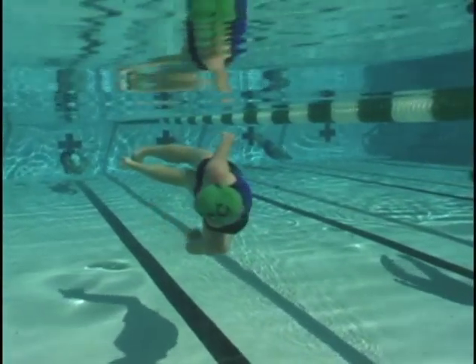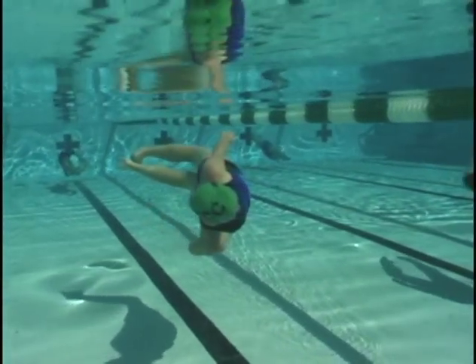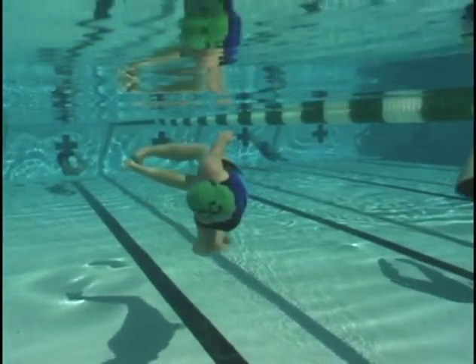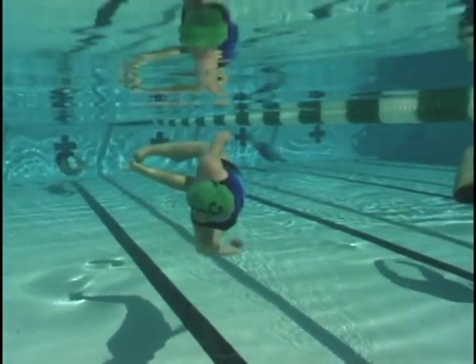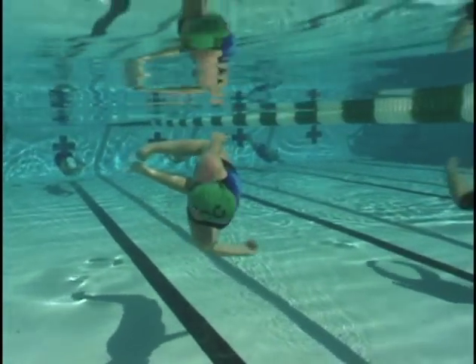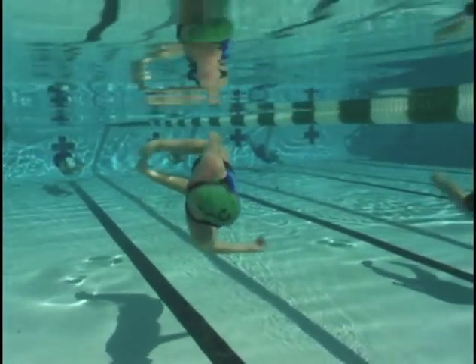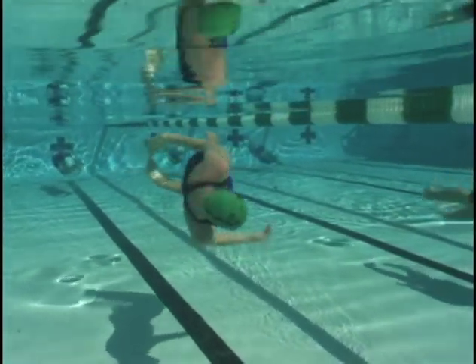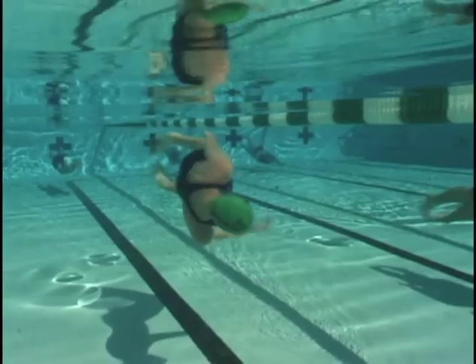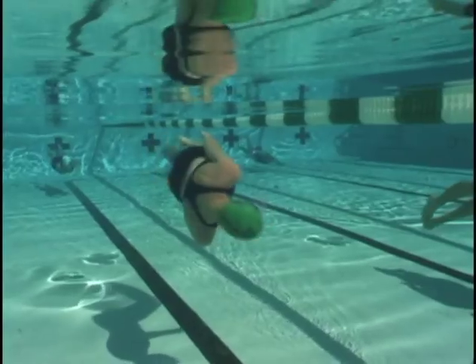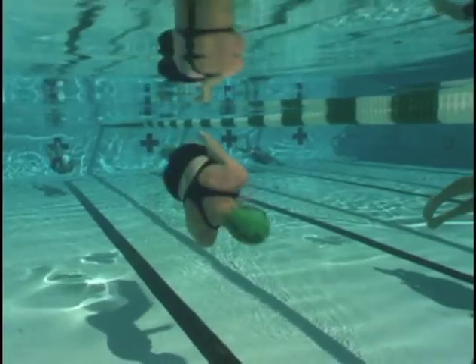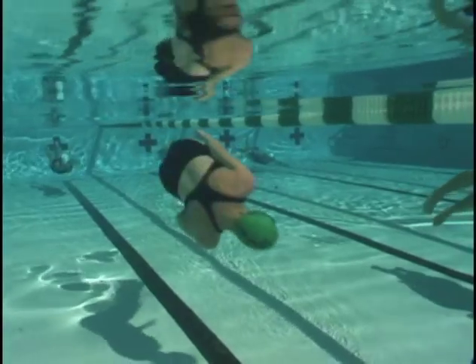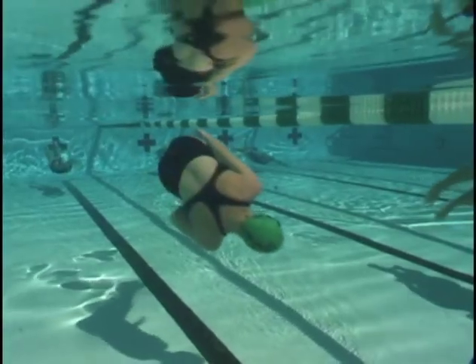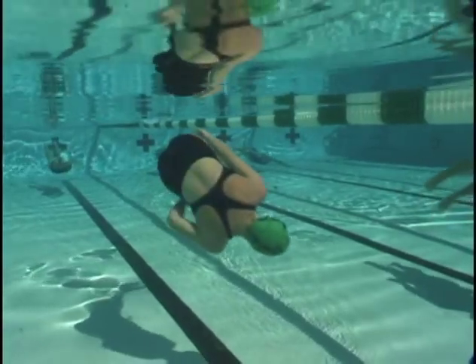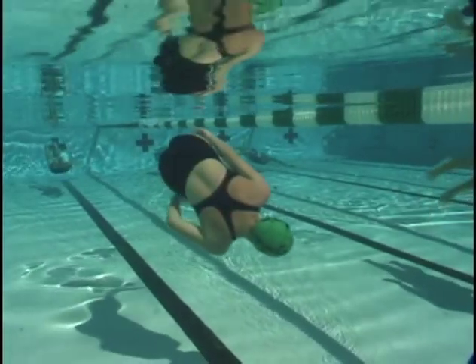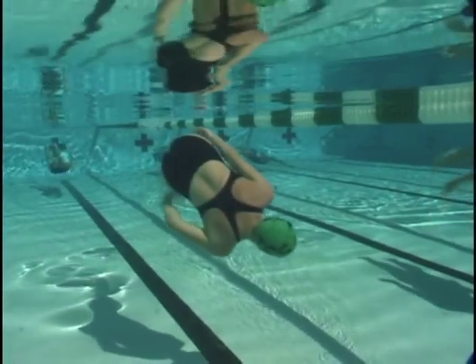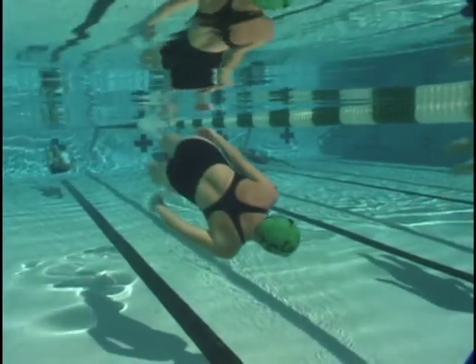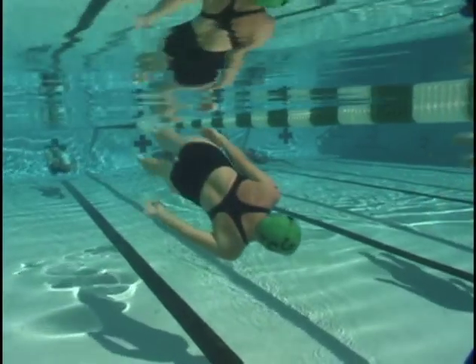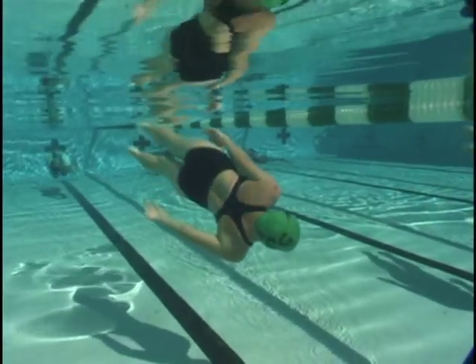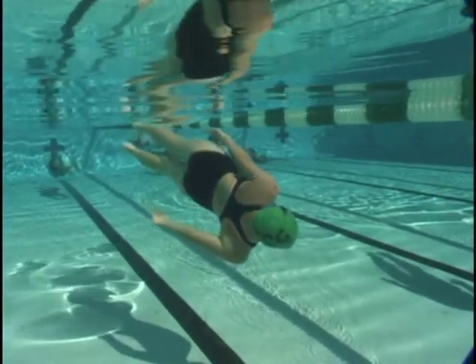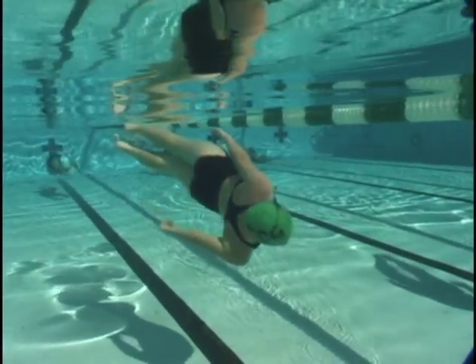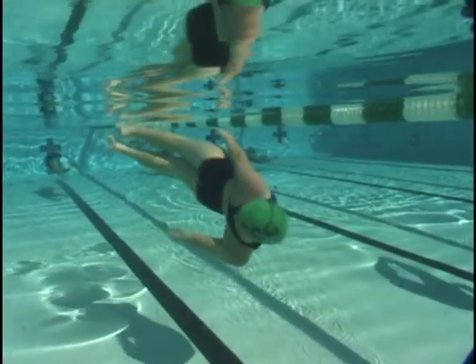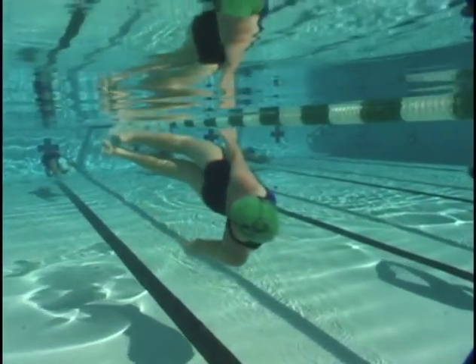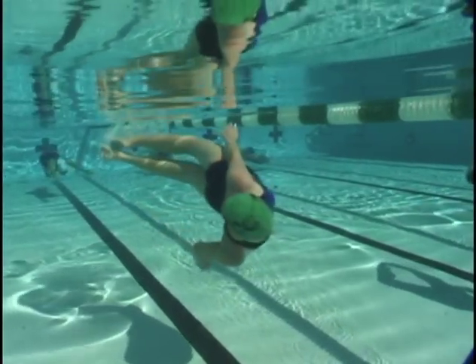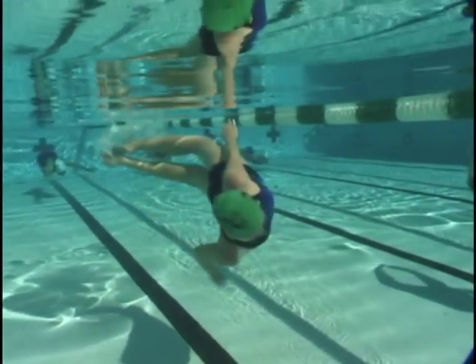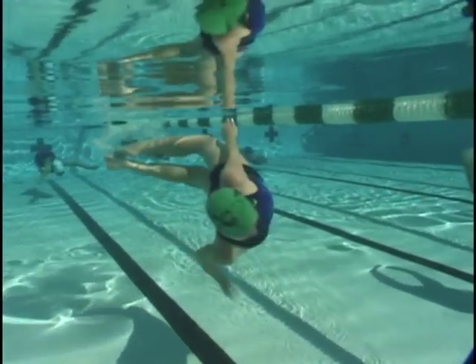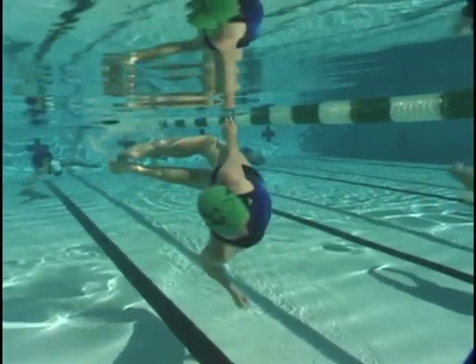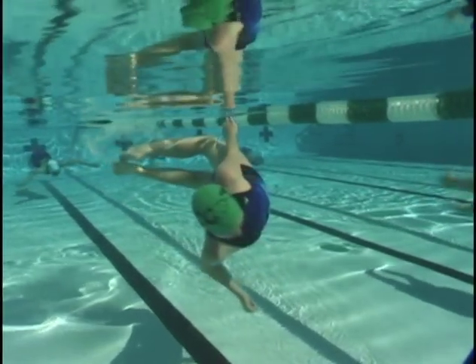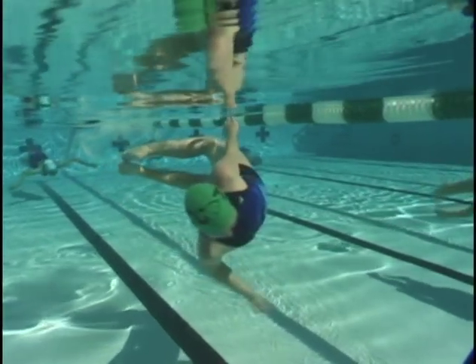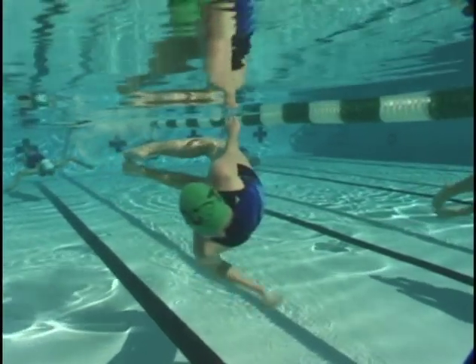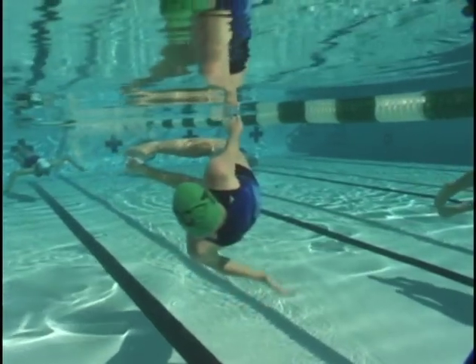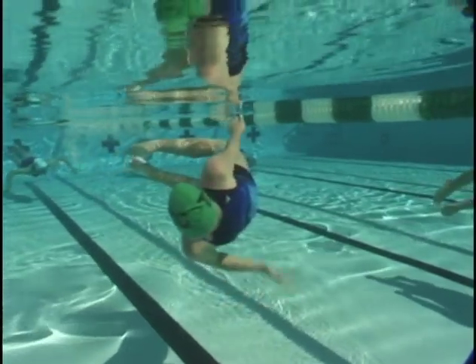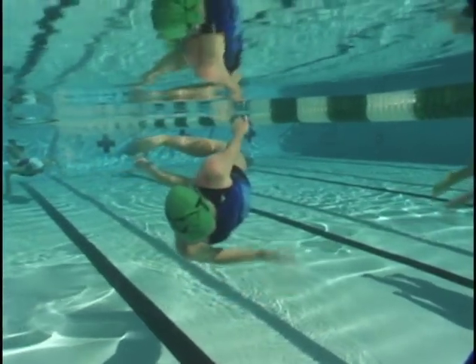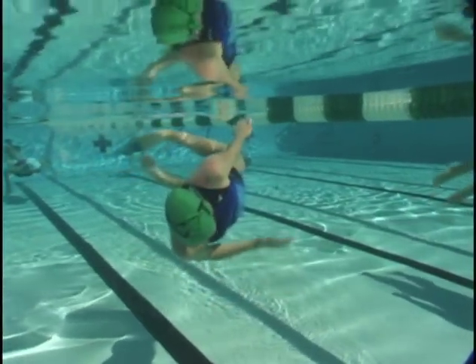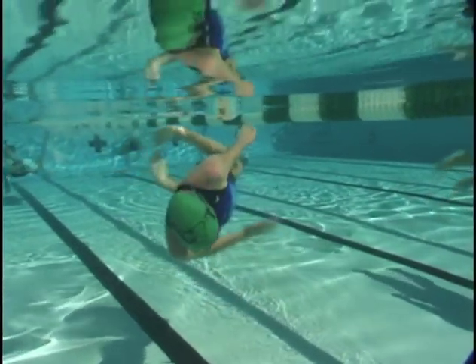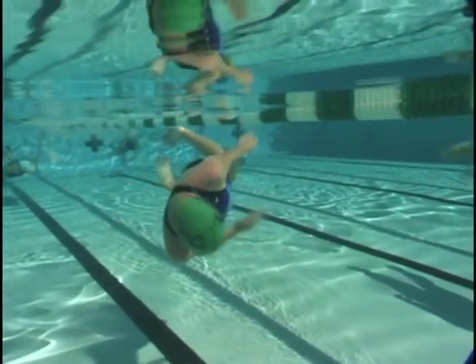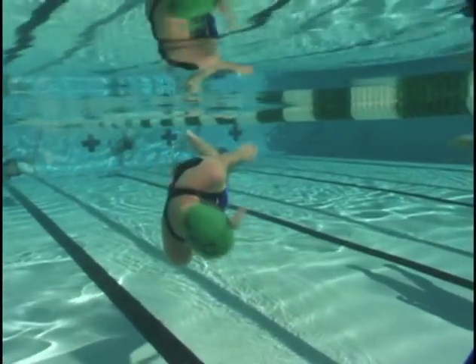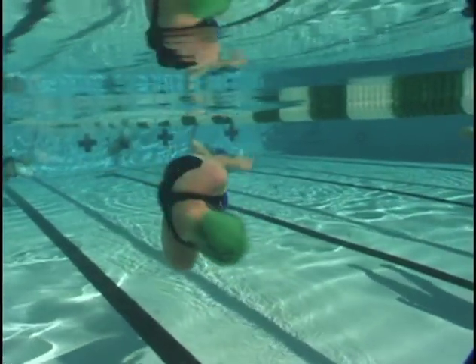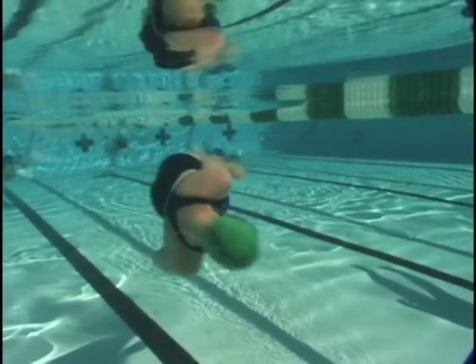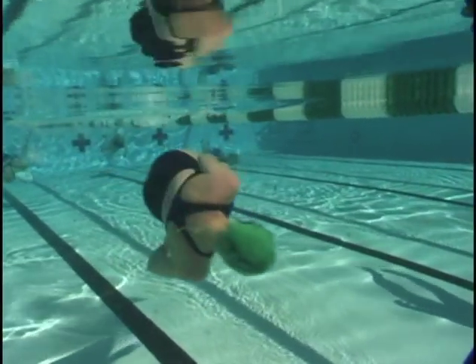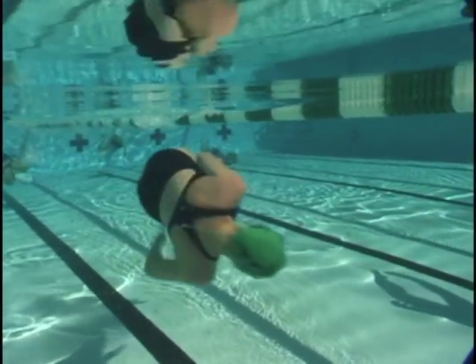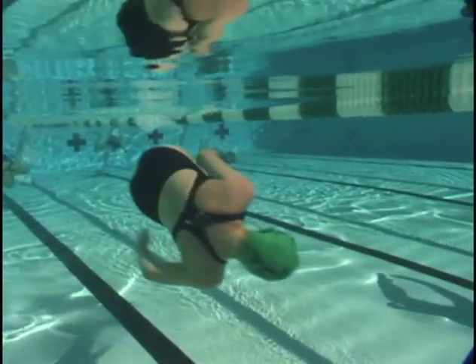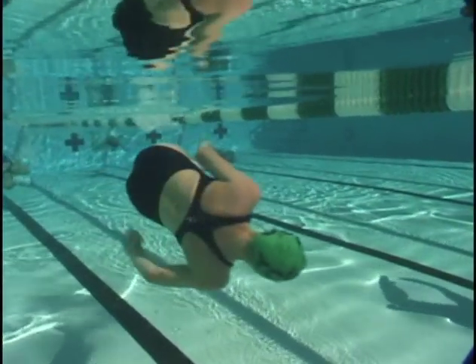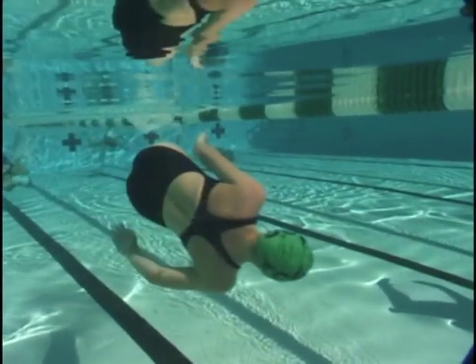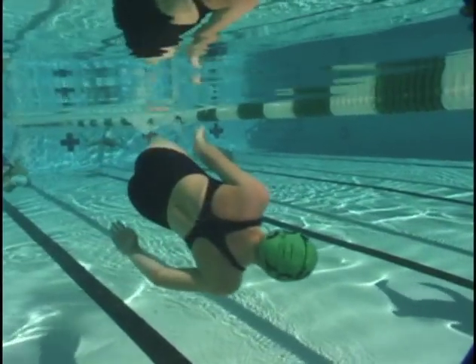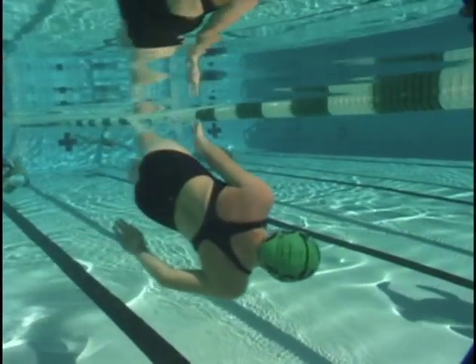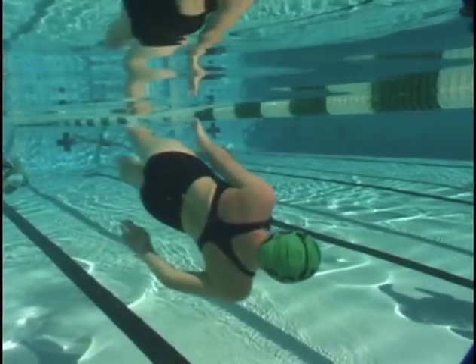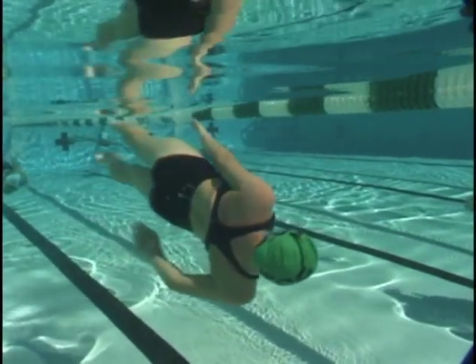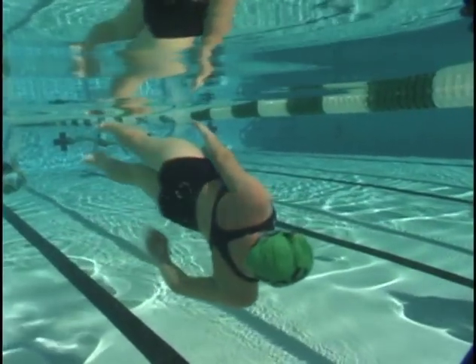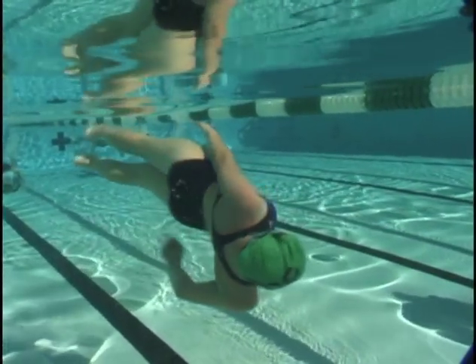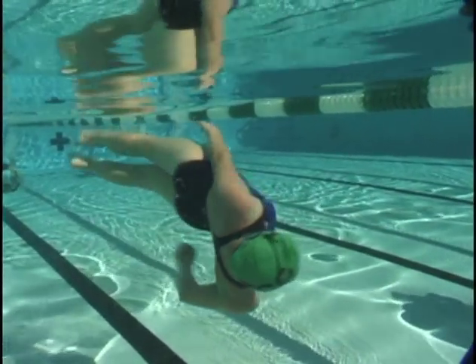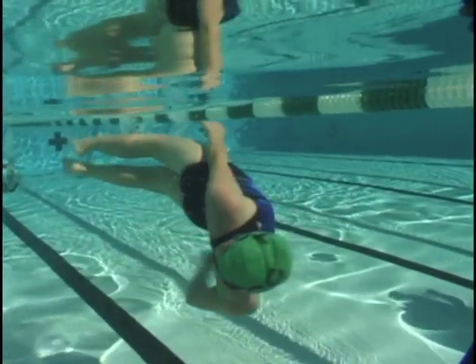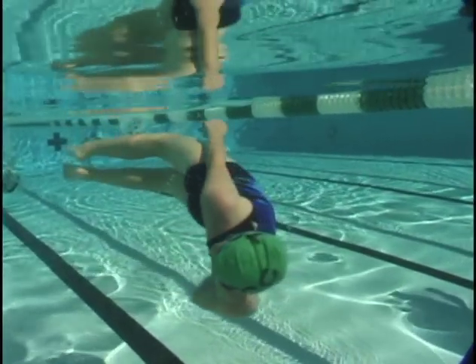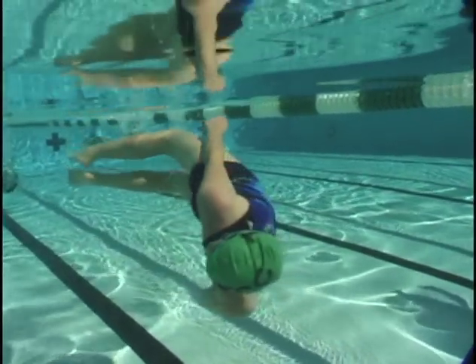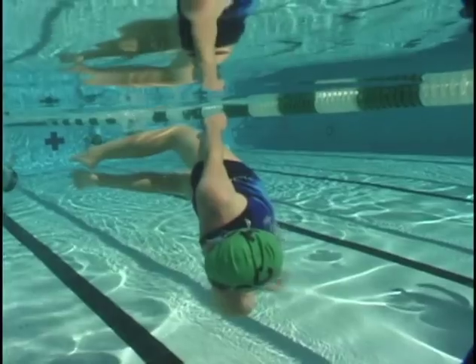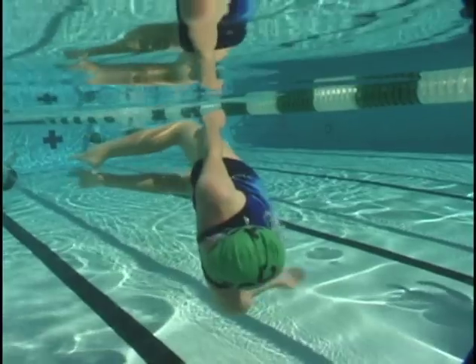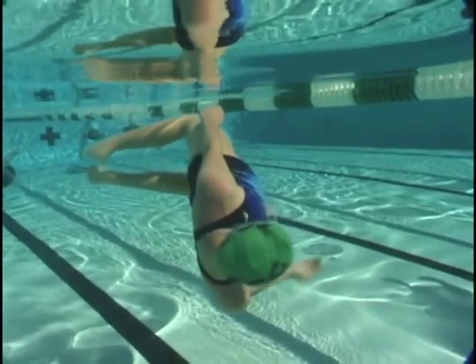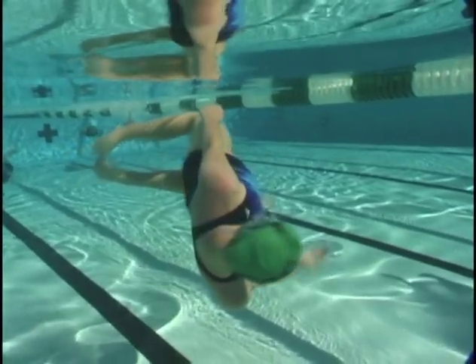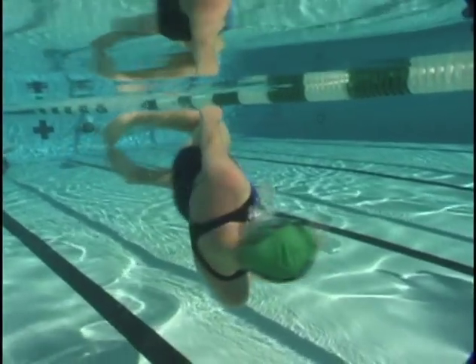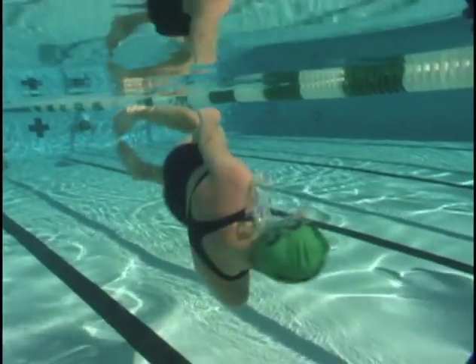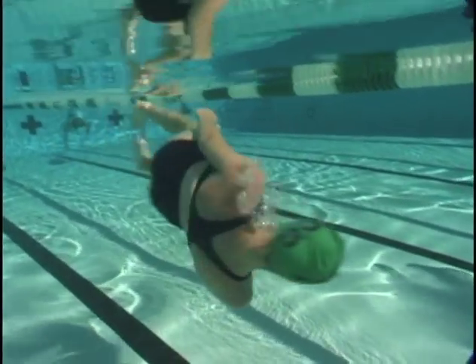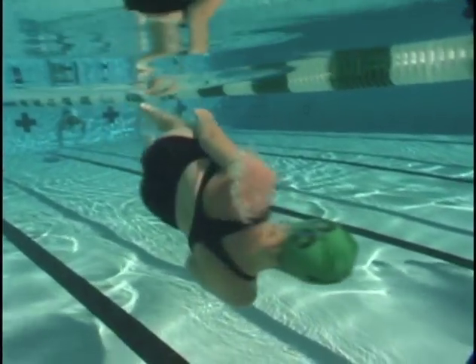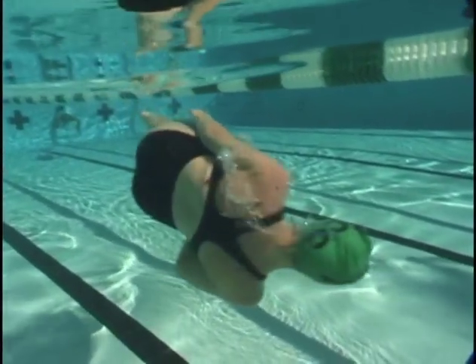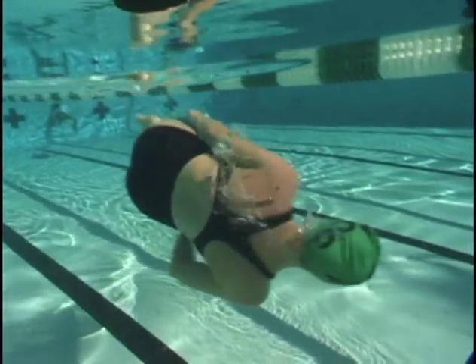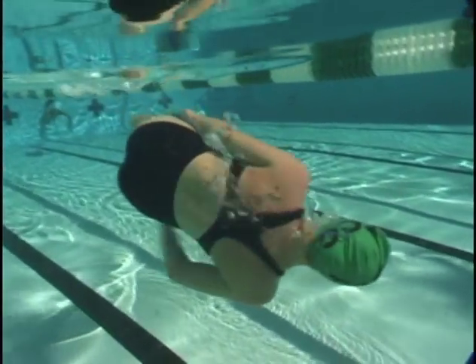Try to relax a little bit so you can get a really good undulation. If you're too tight it's going to be kind of hard to move your body back and forth.